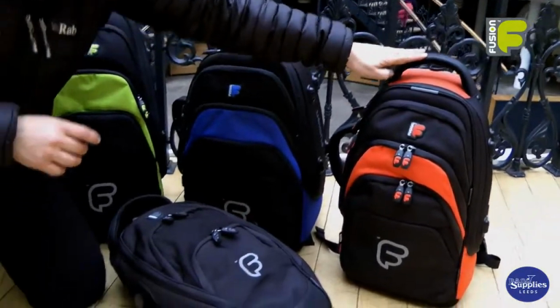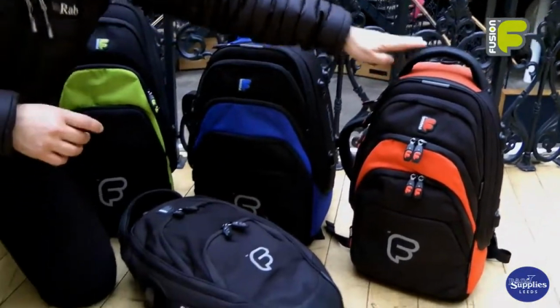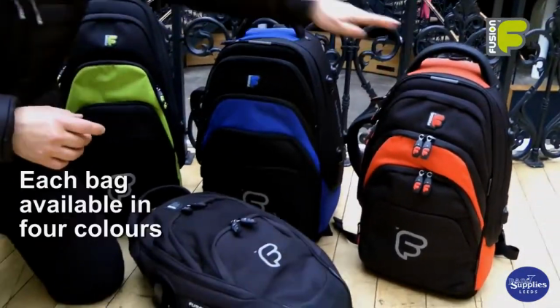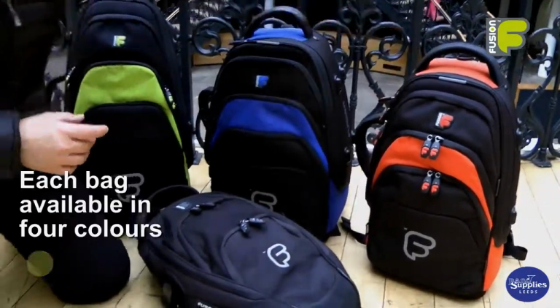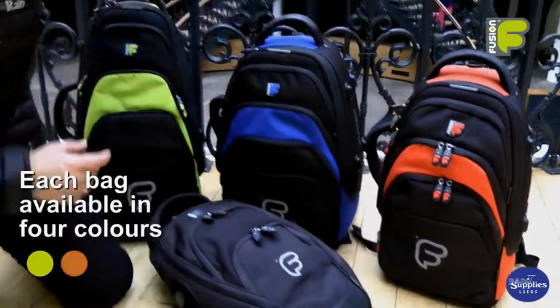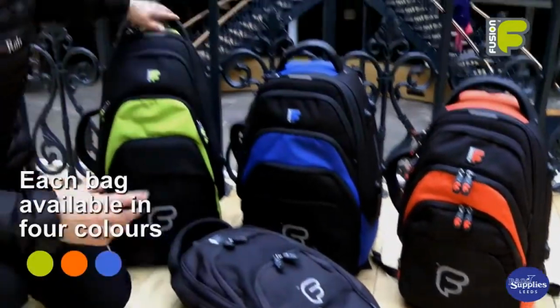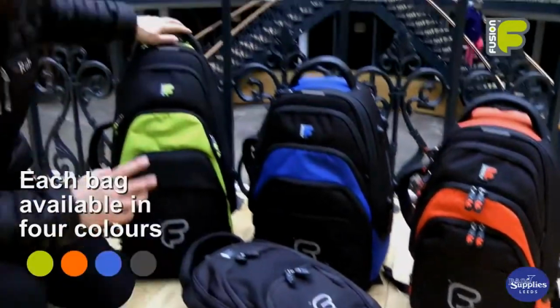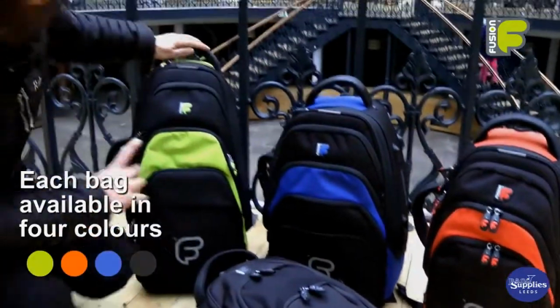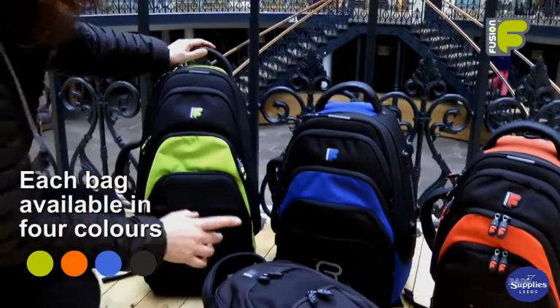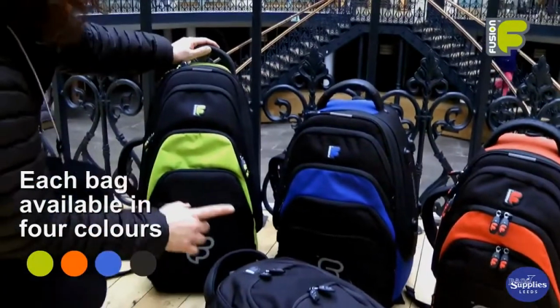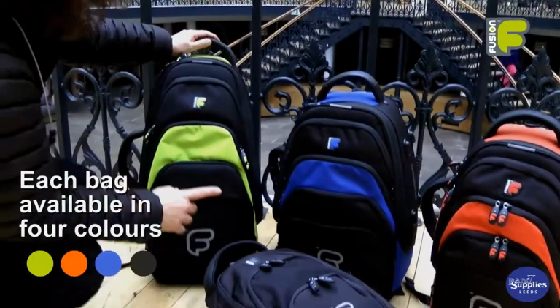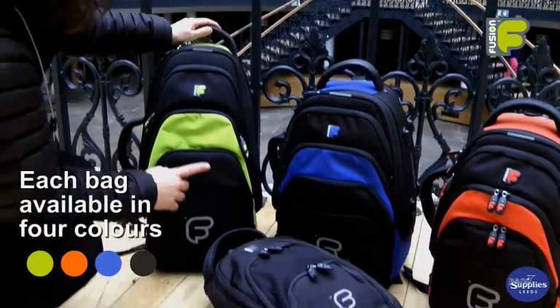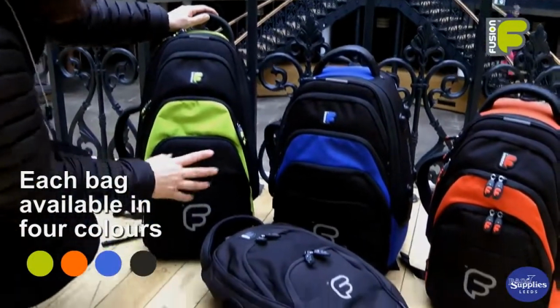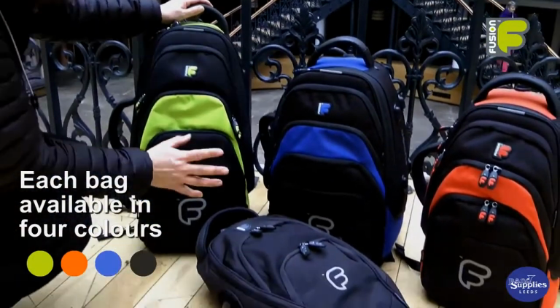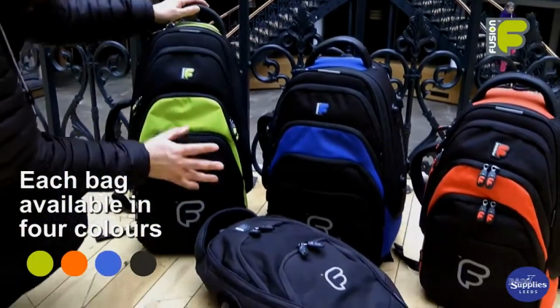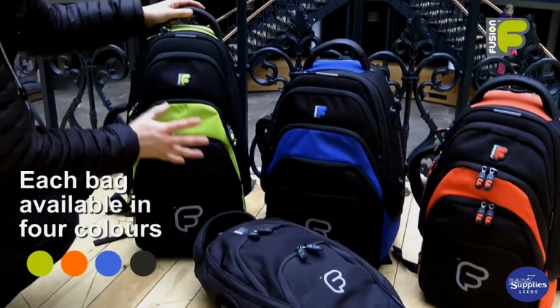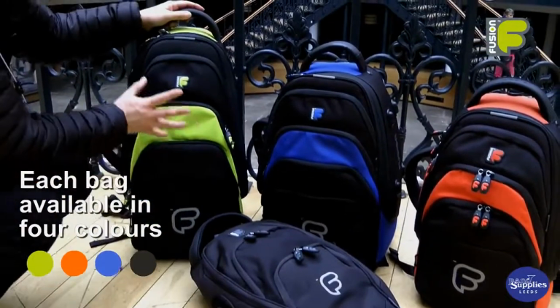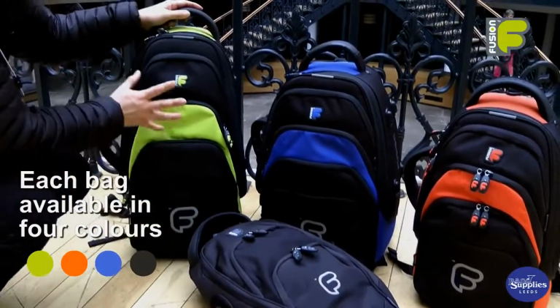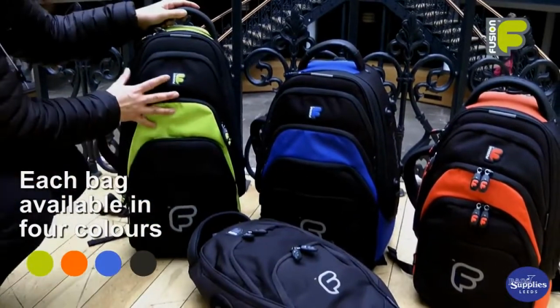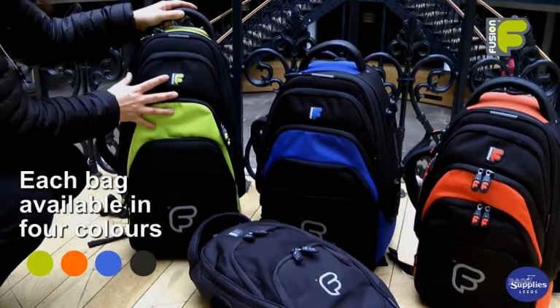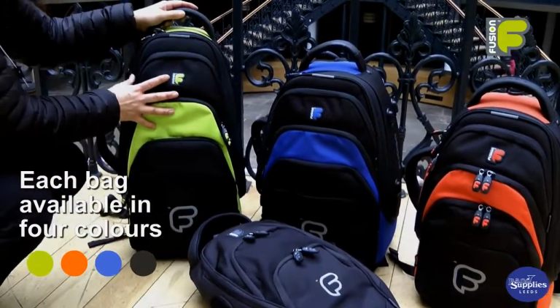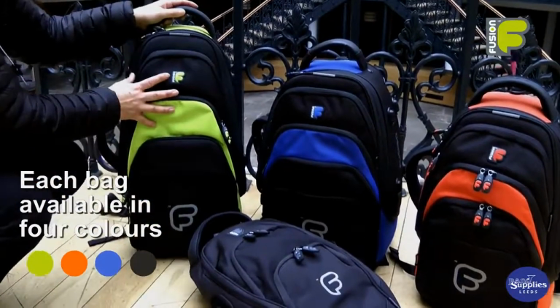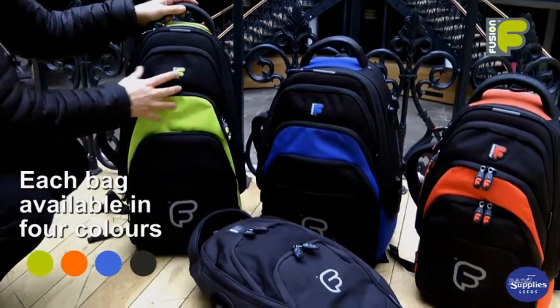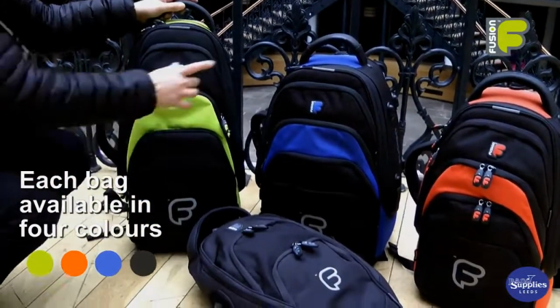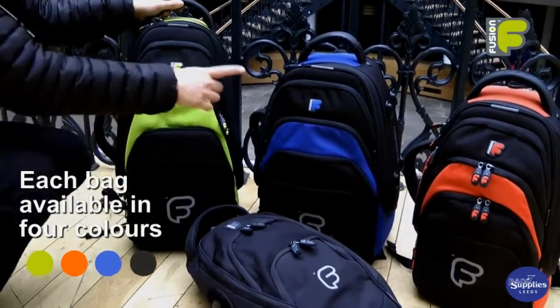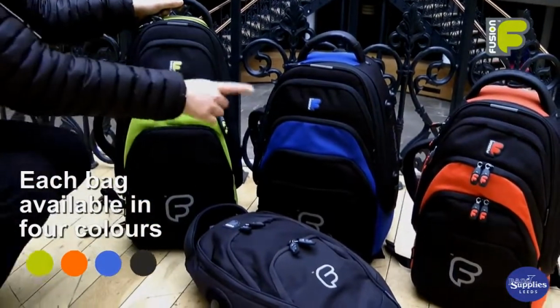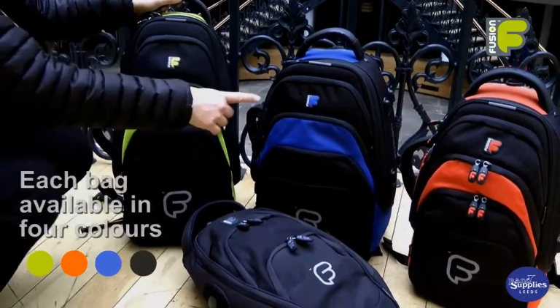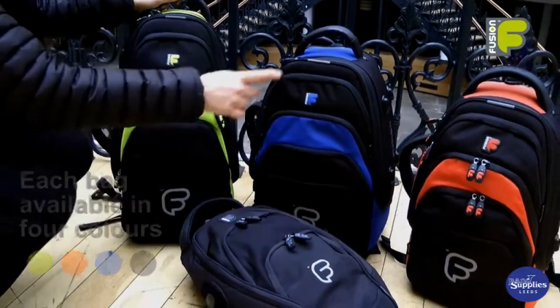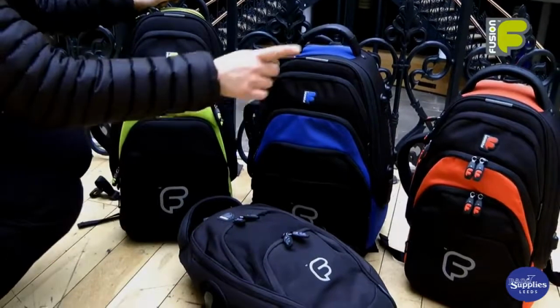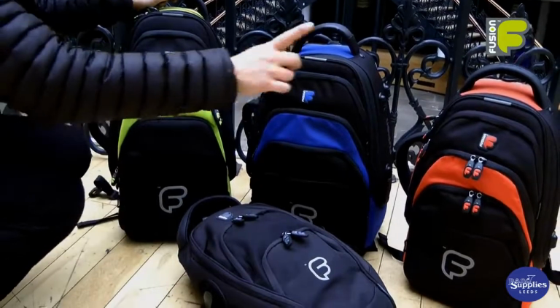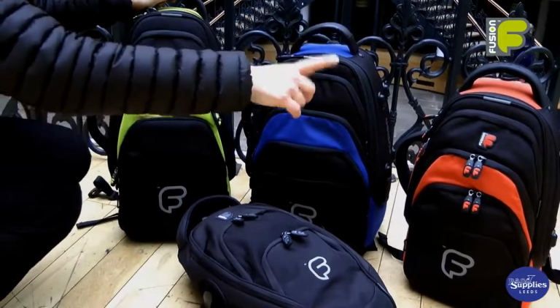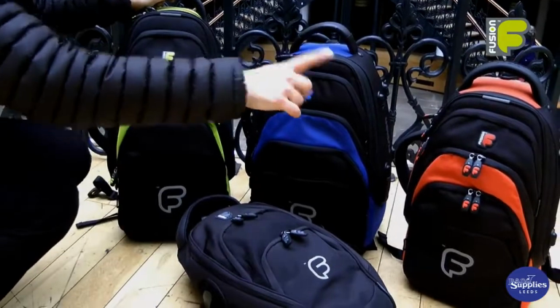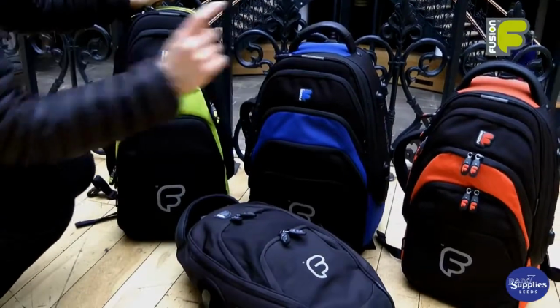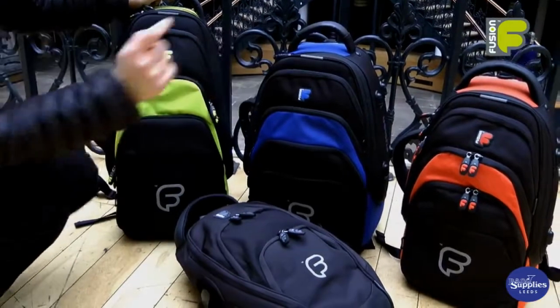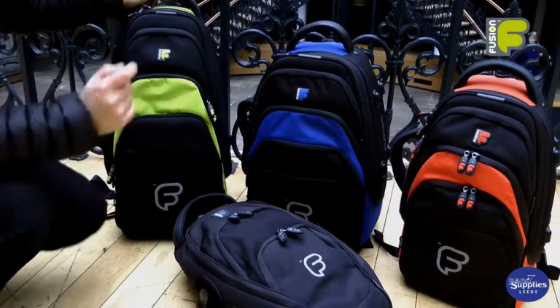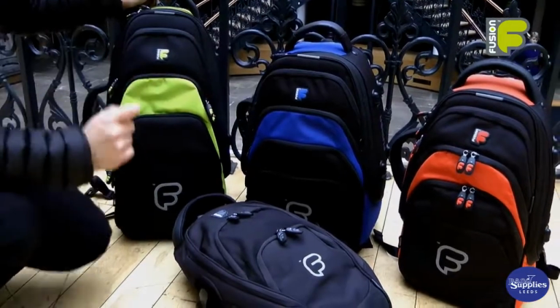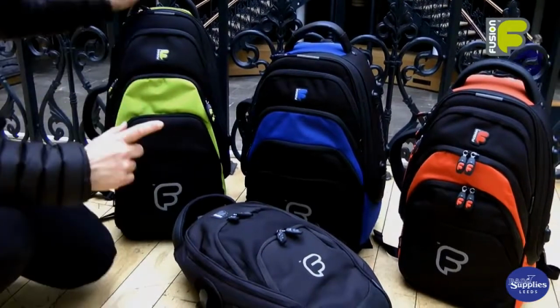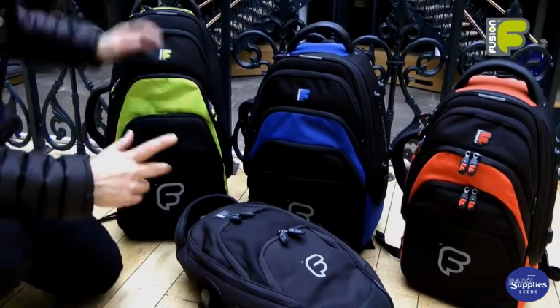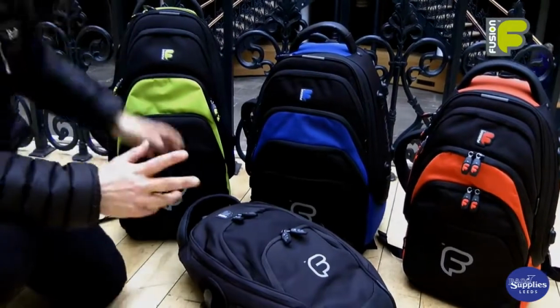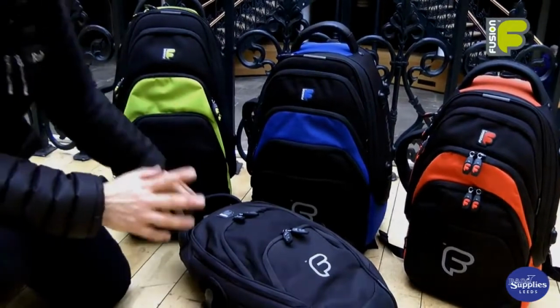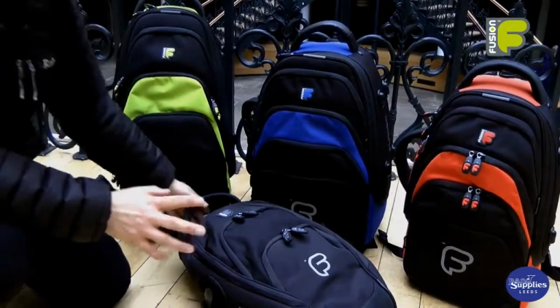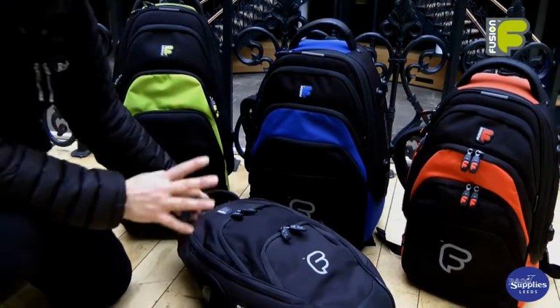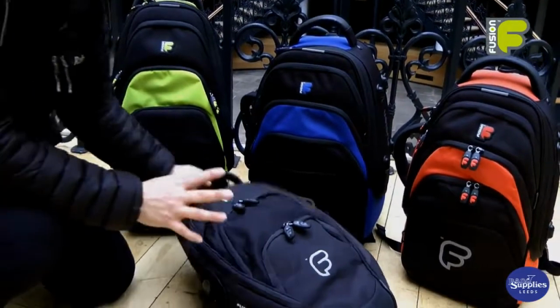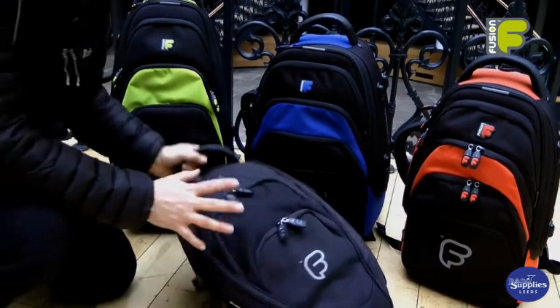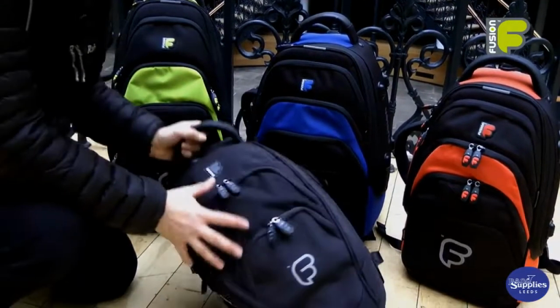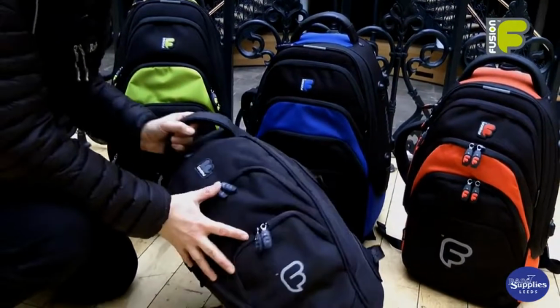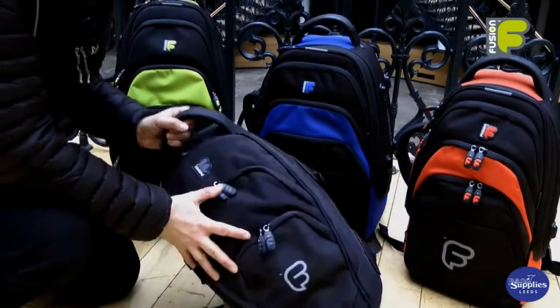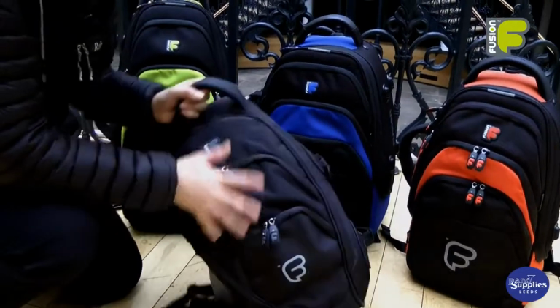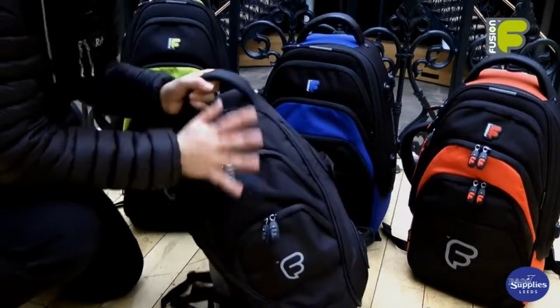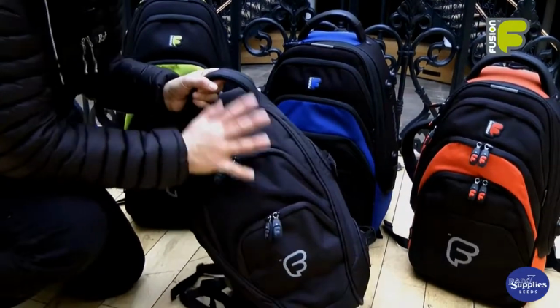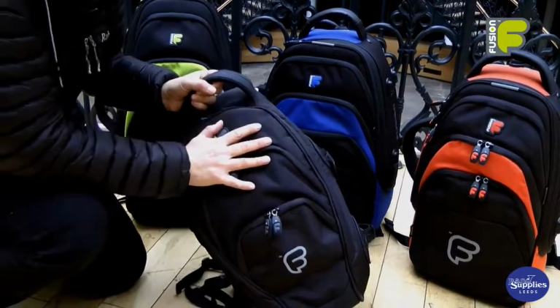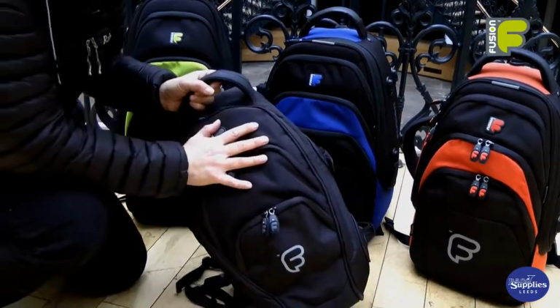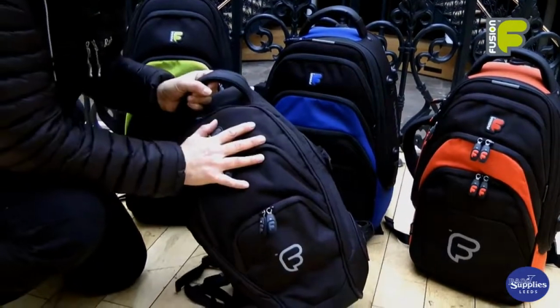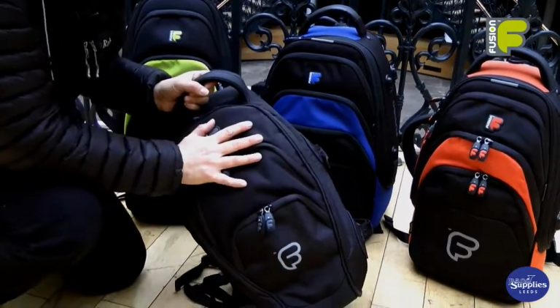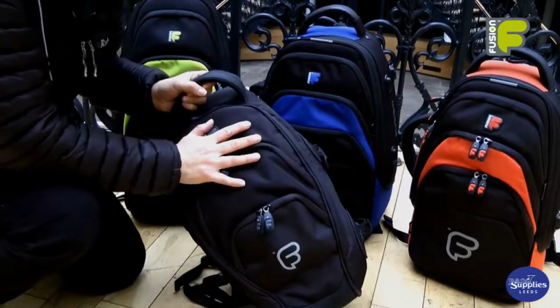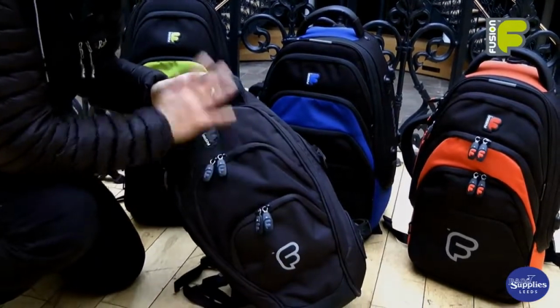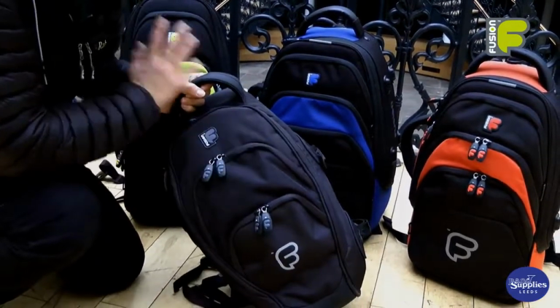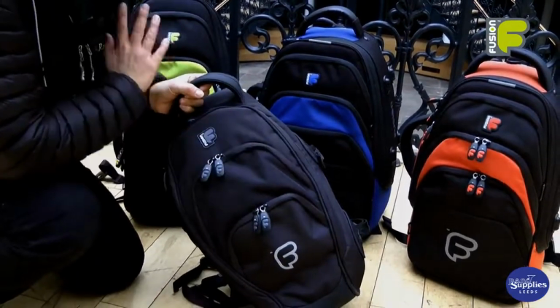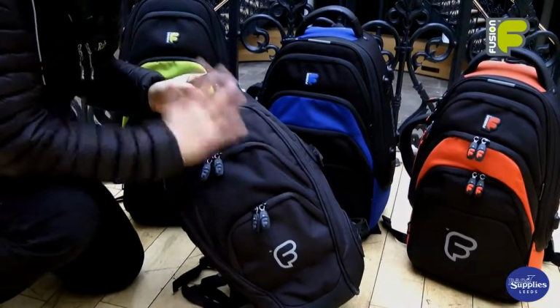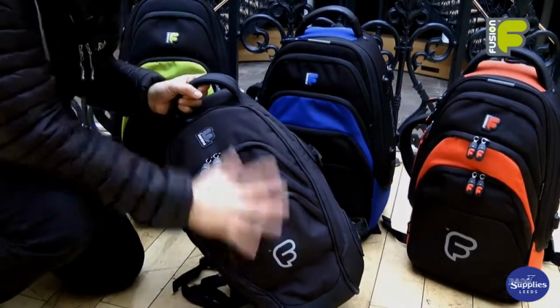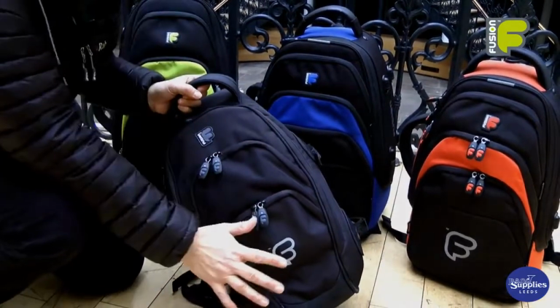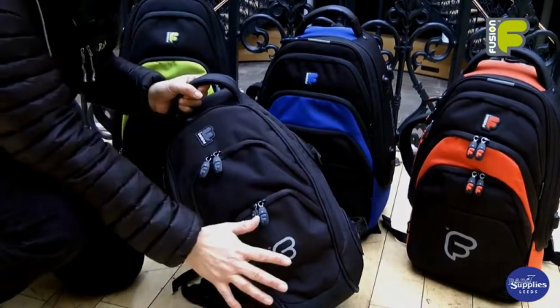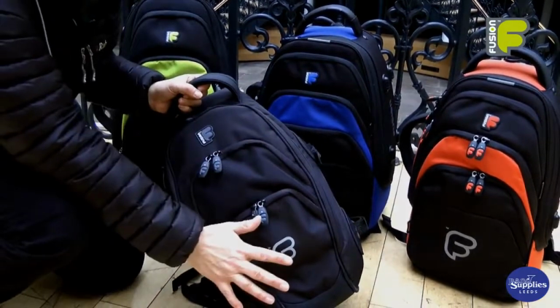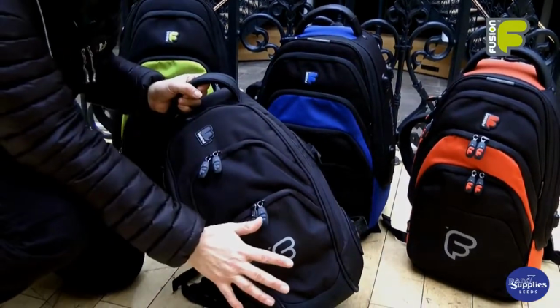They come in four colours, which is the Lime, the Blue and the Orange, and we also have a colour option which is all black.